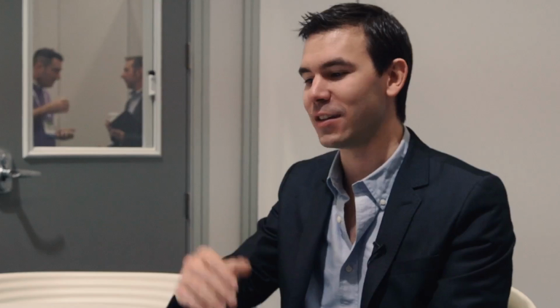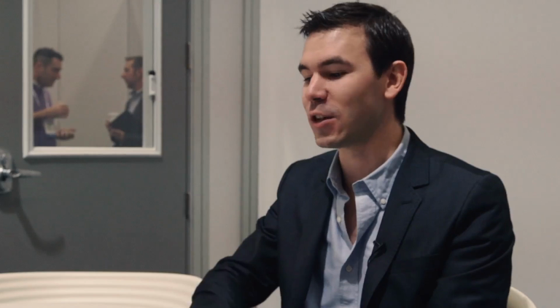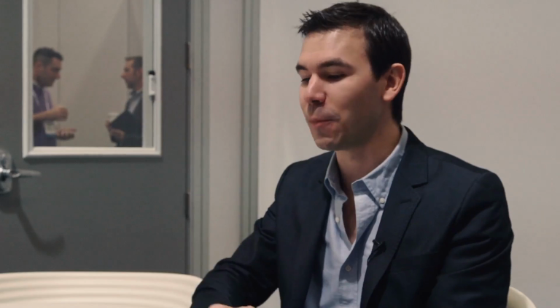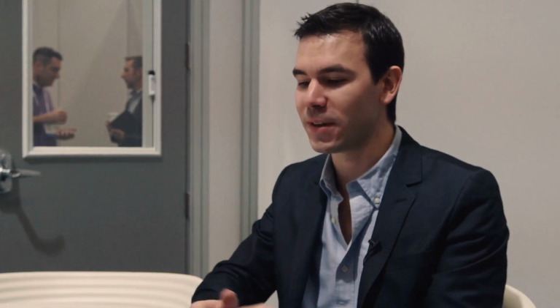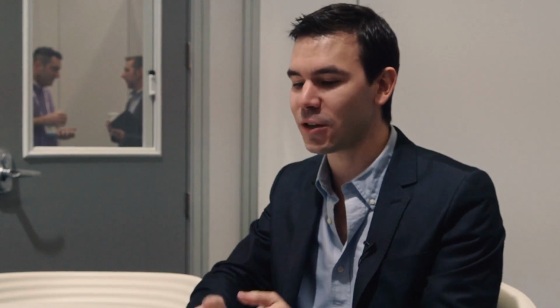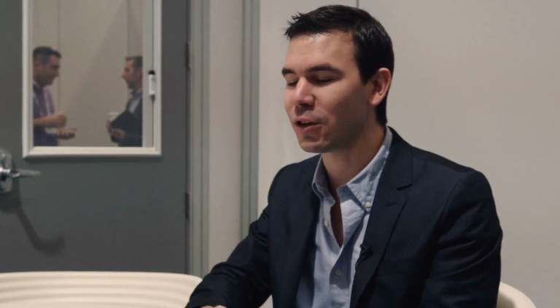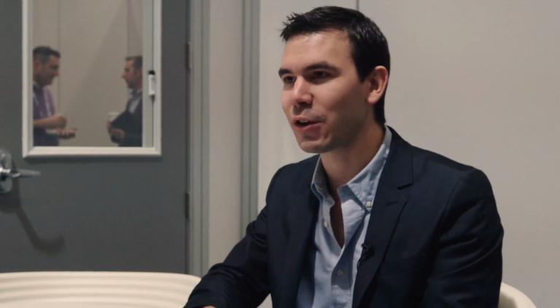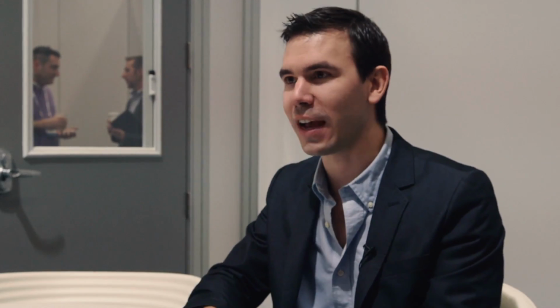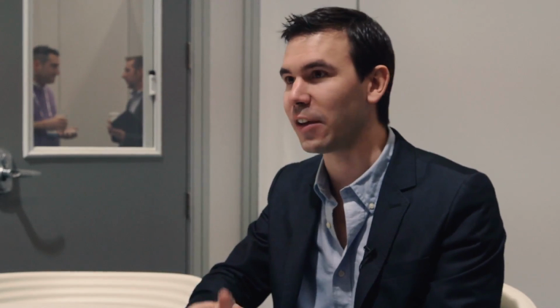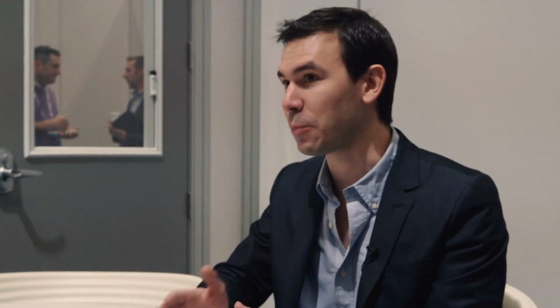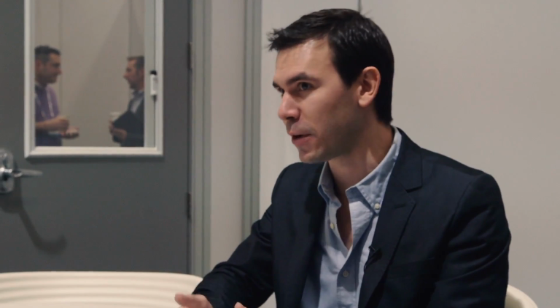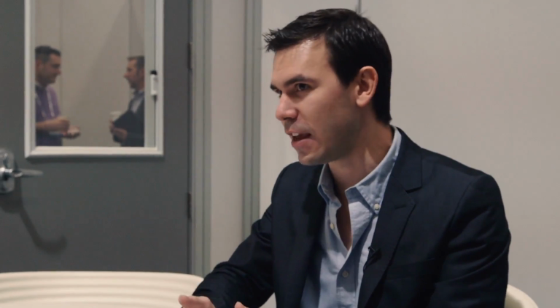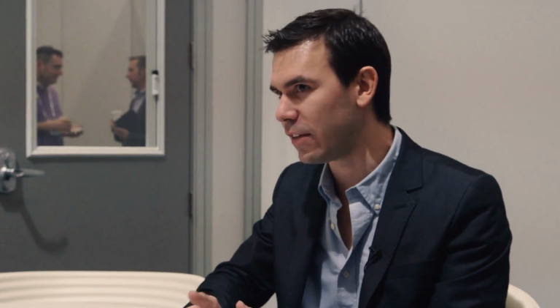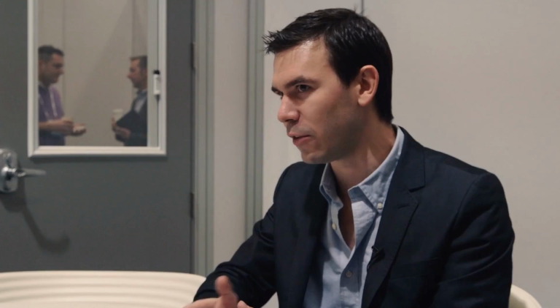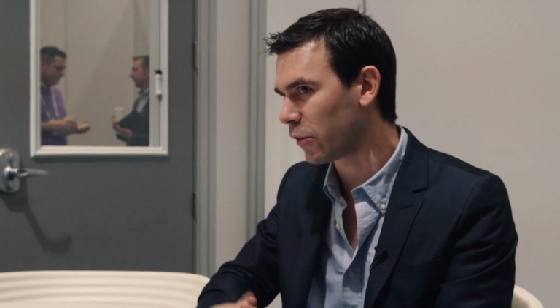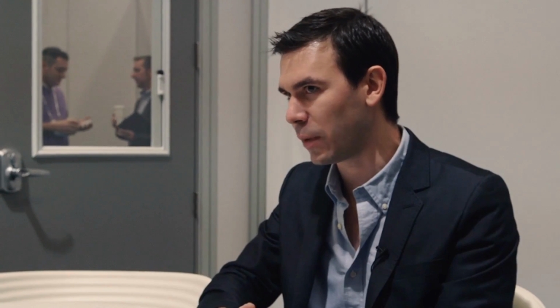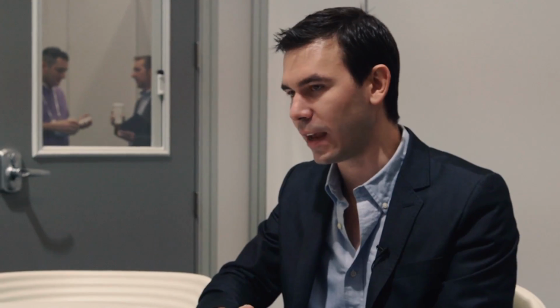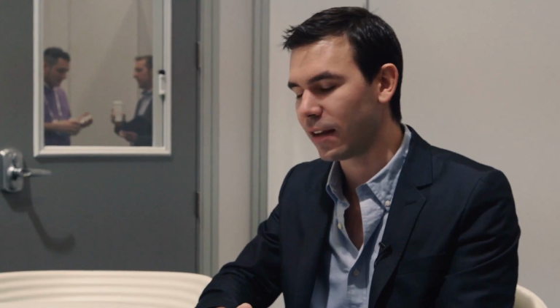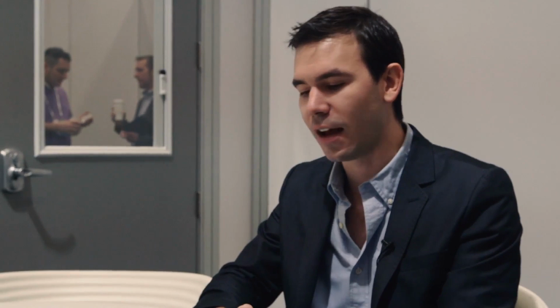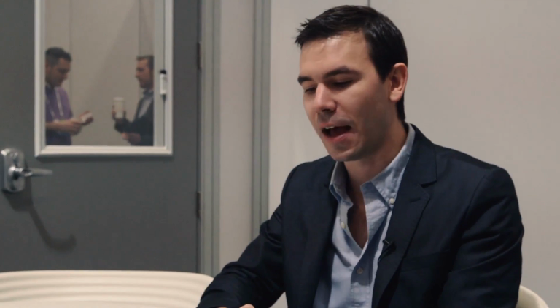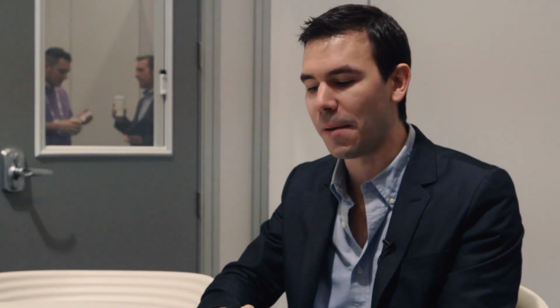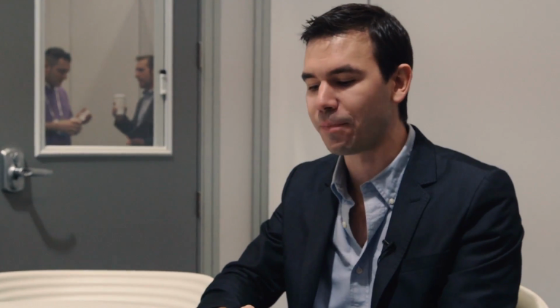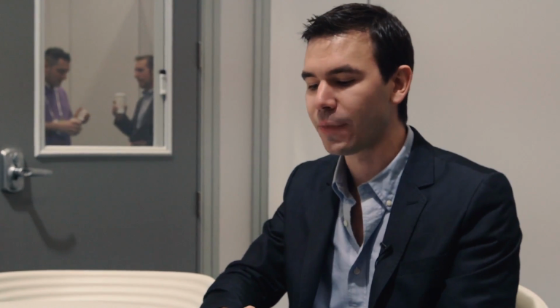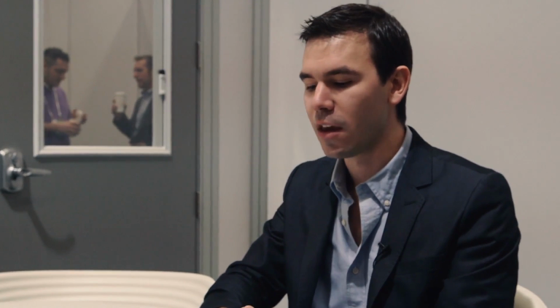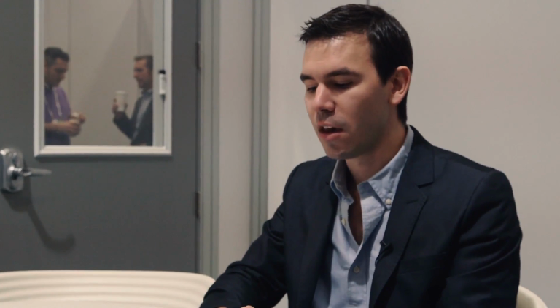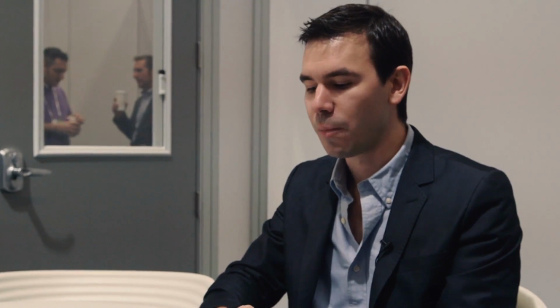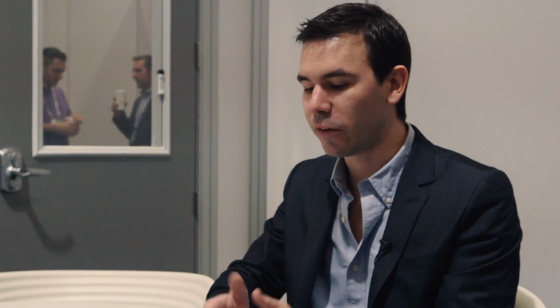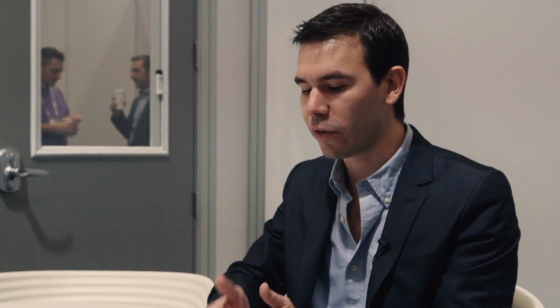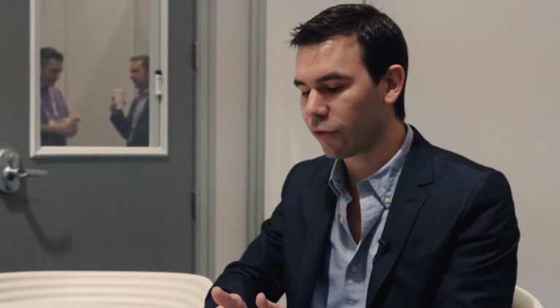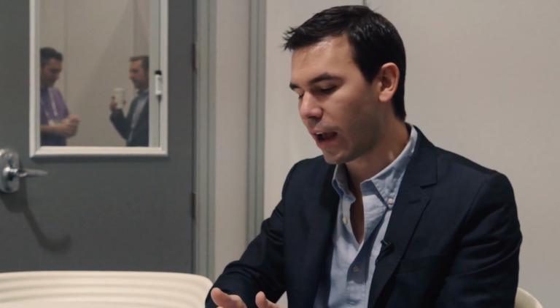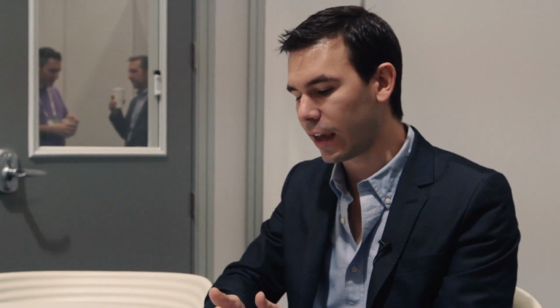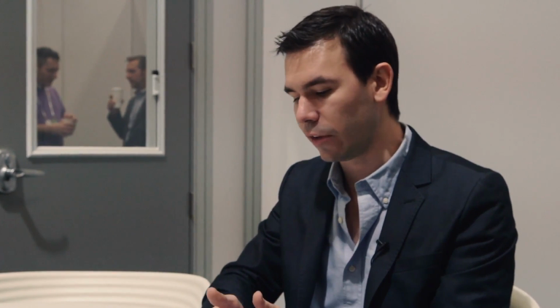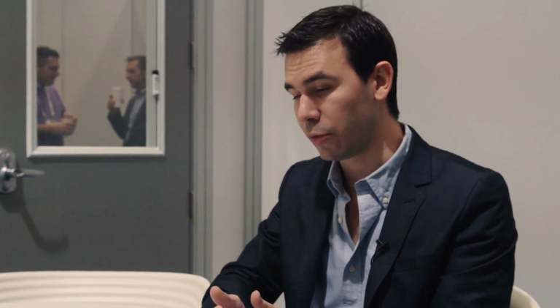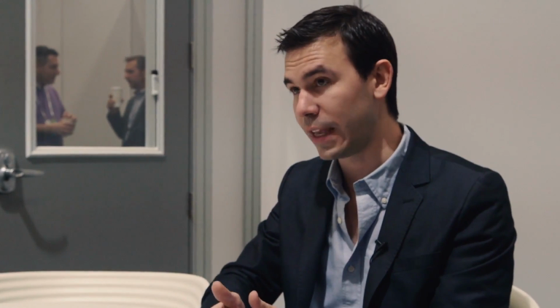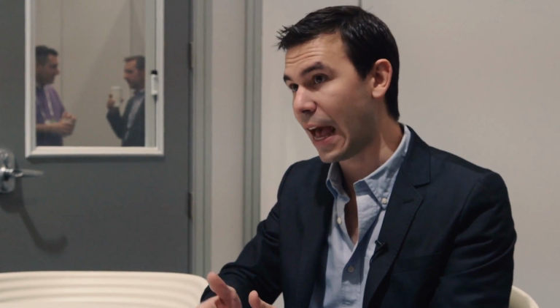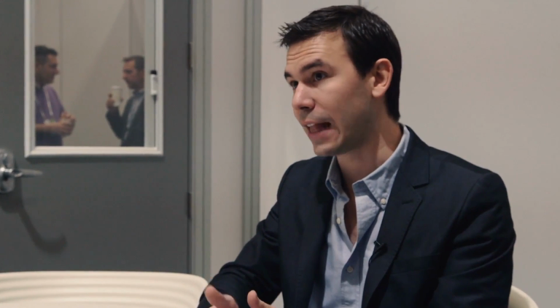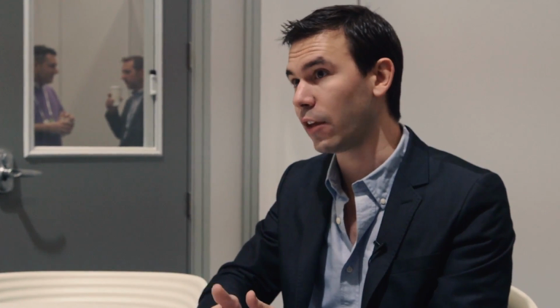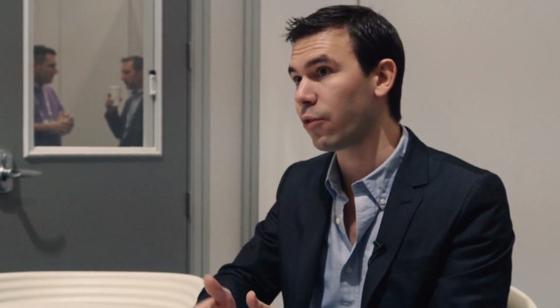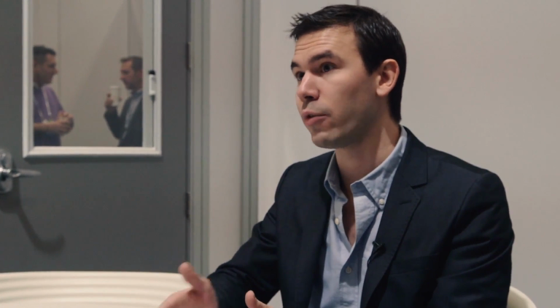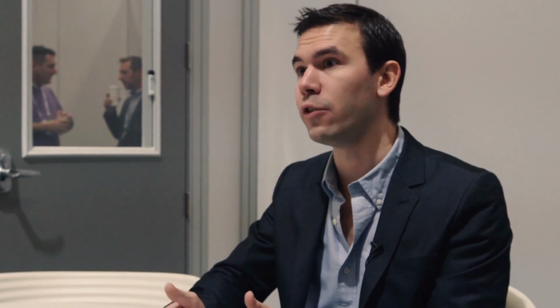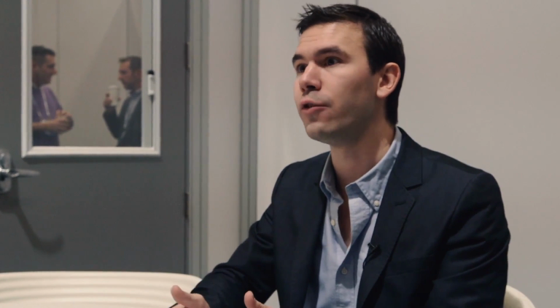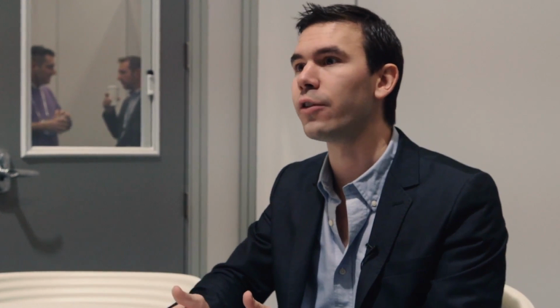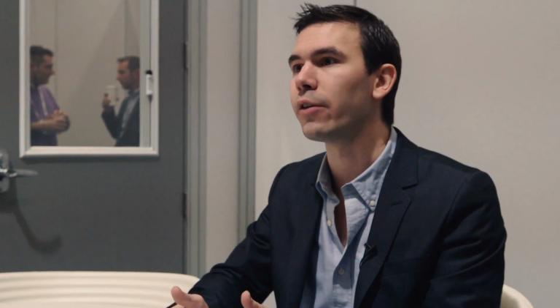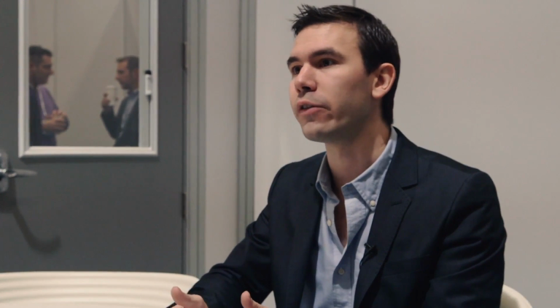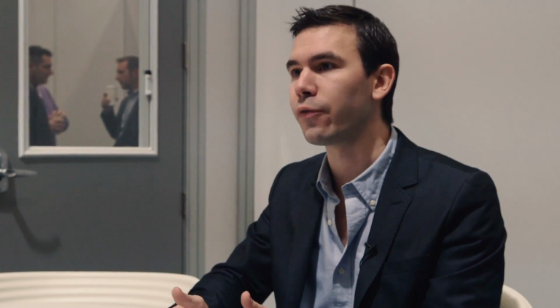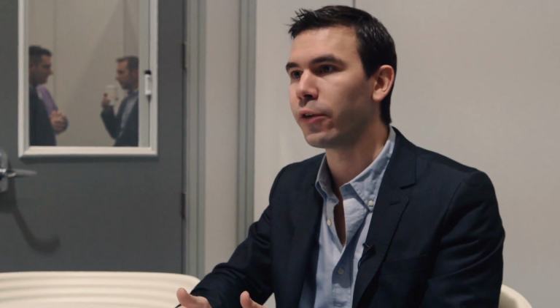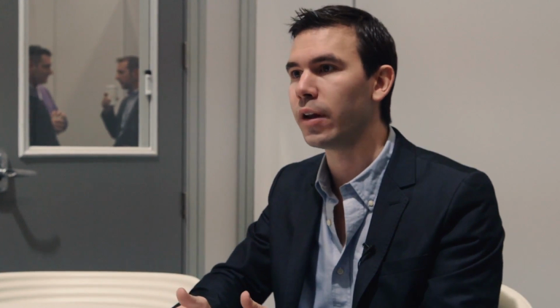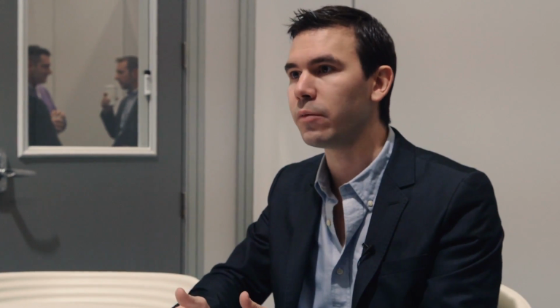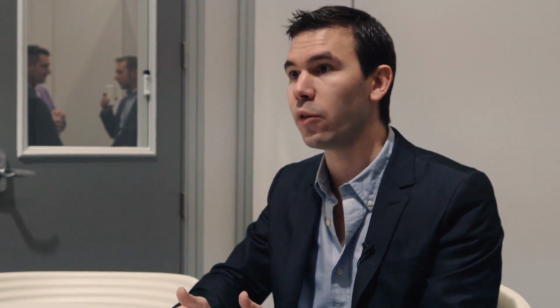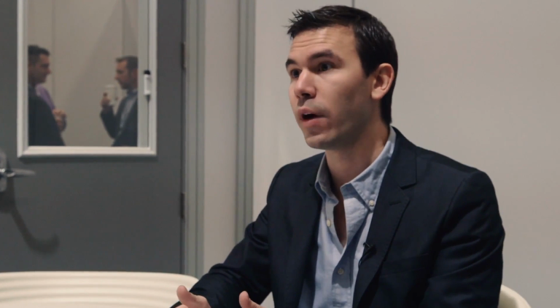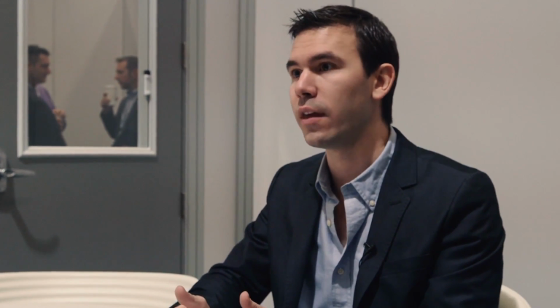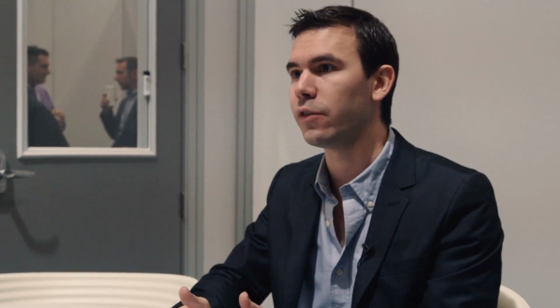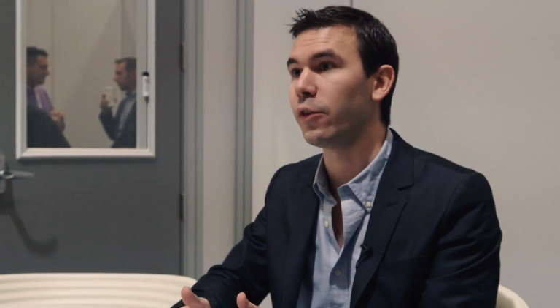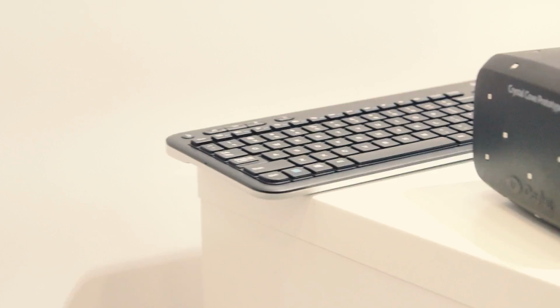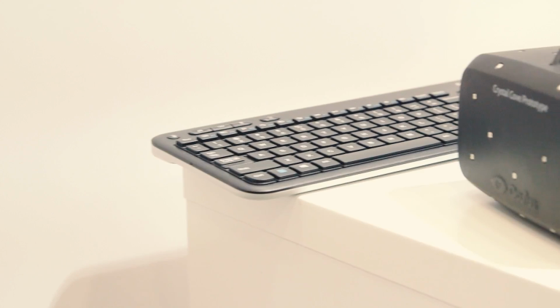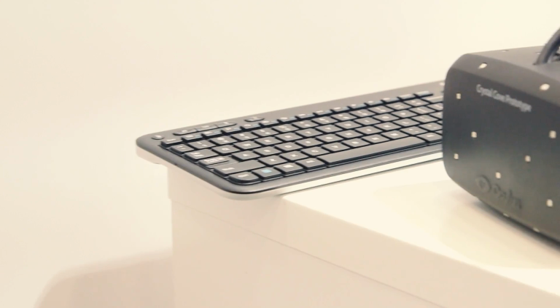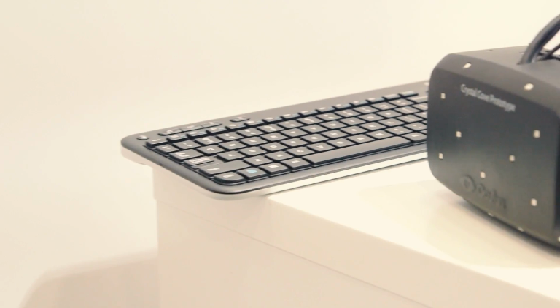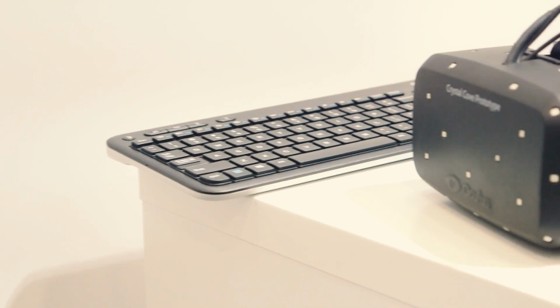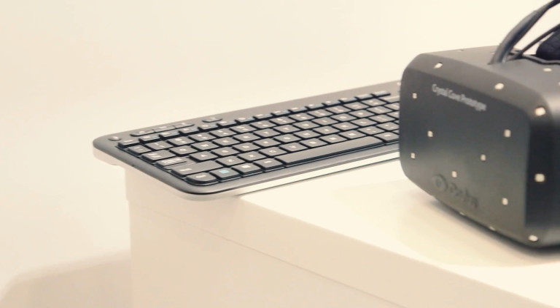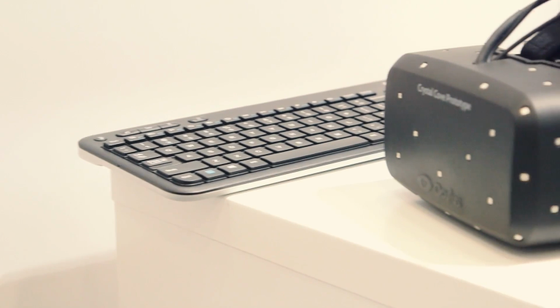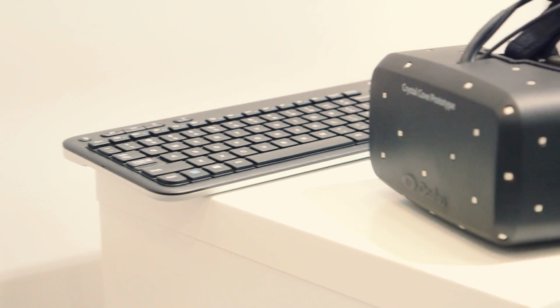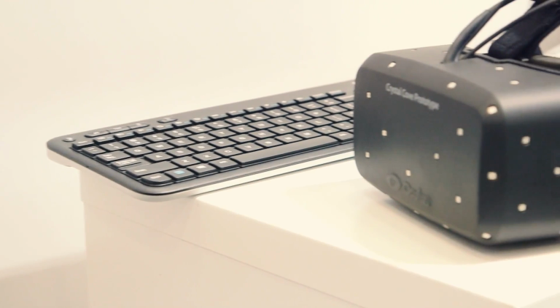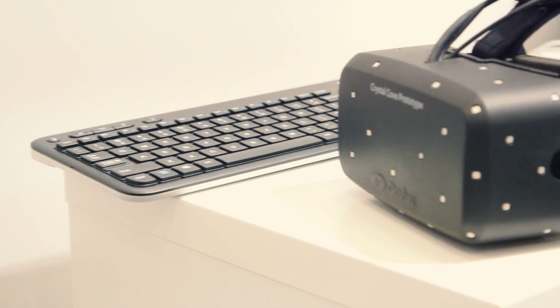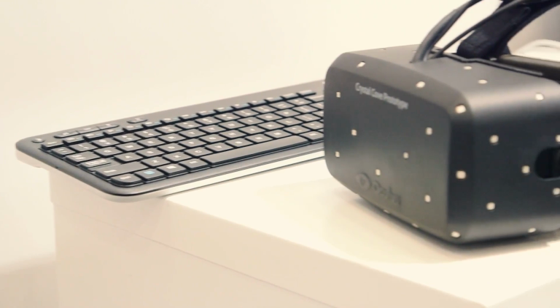Positional tracking is pretty easy to explain. Positional tracking is really adding three new degrees of freedom to the way that you can interact with the VR environment.